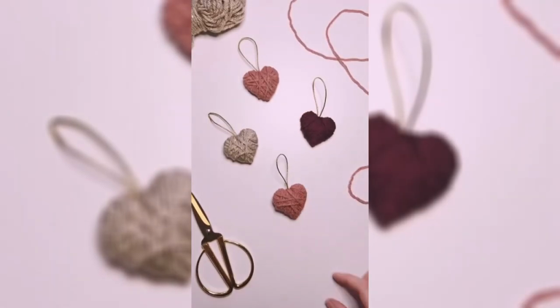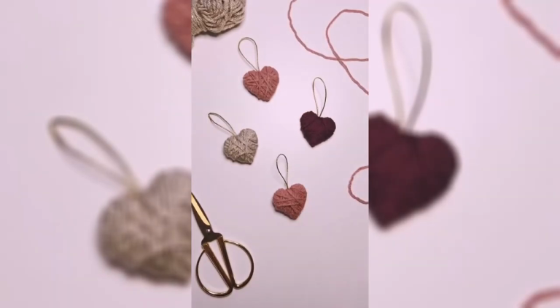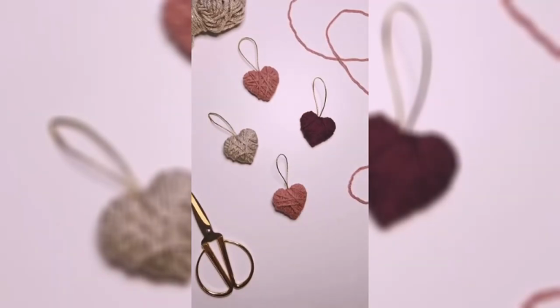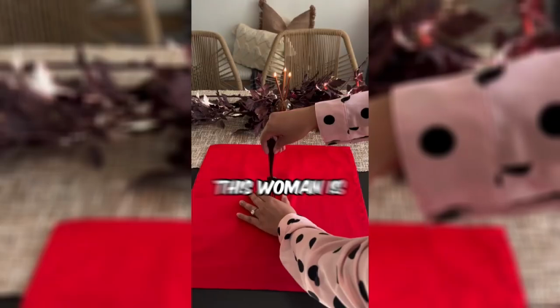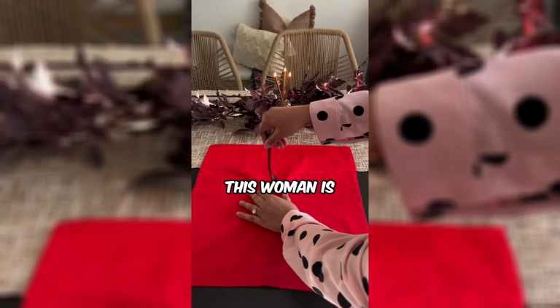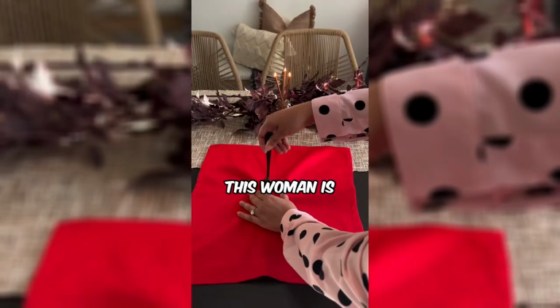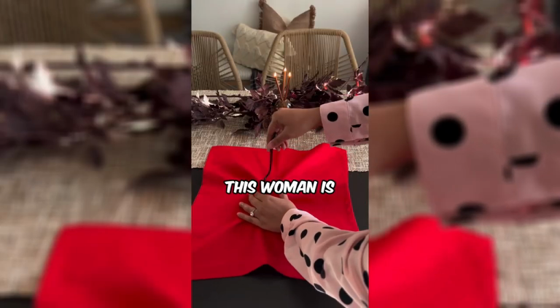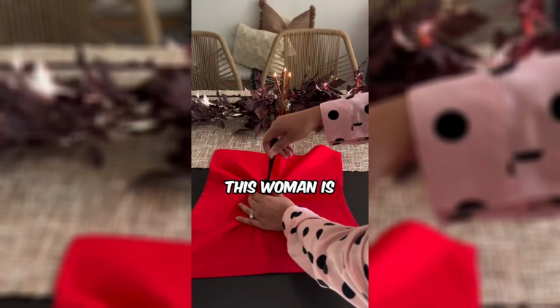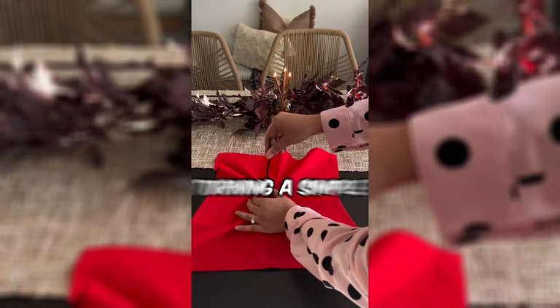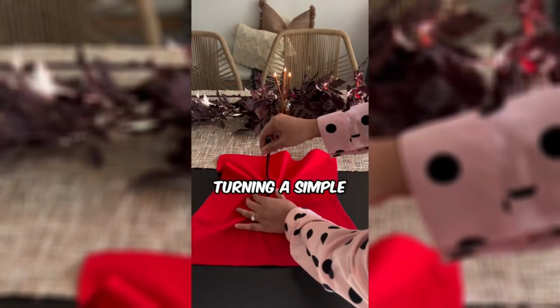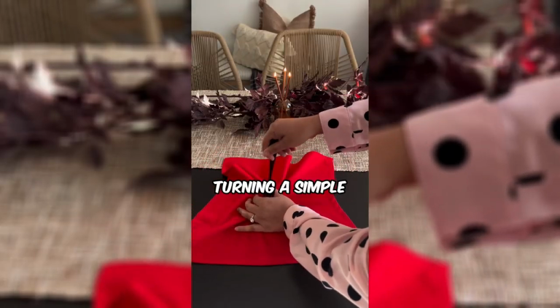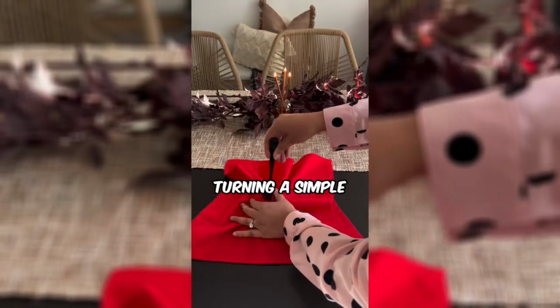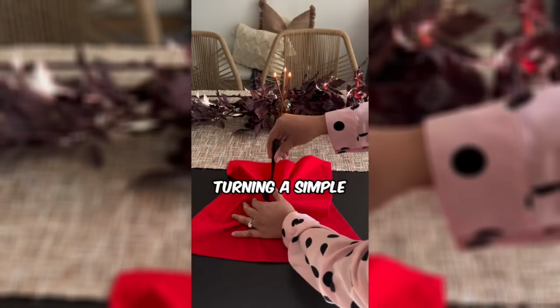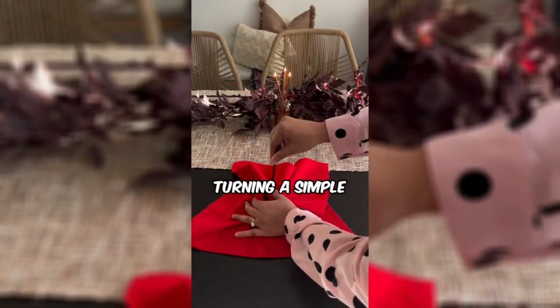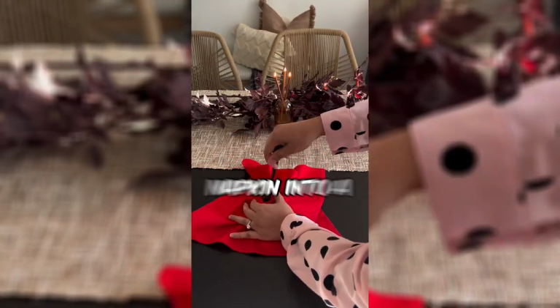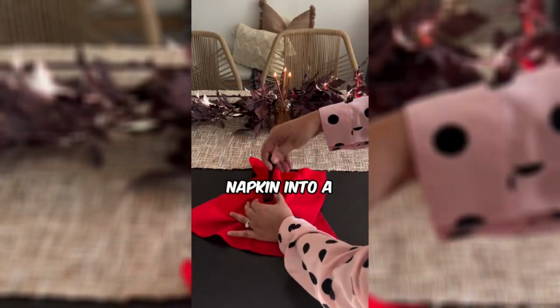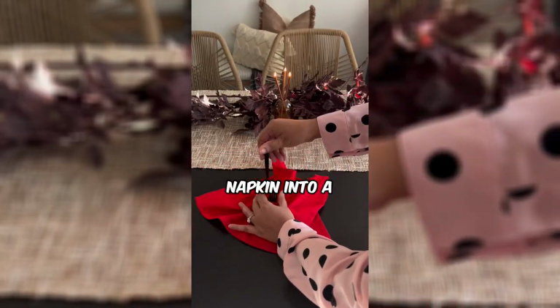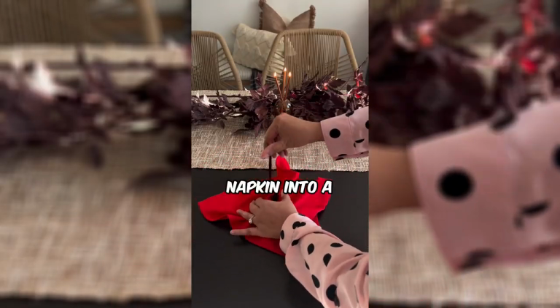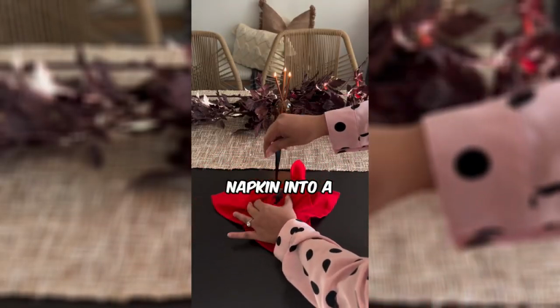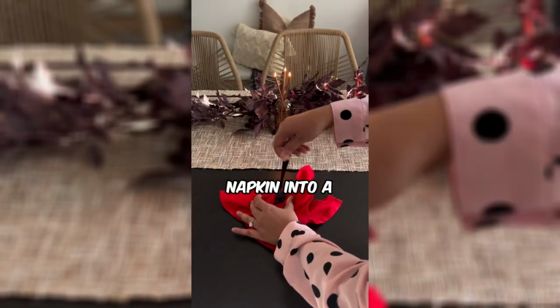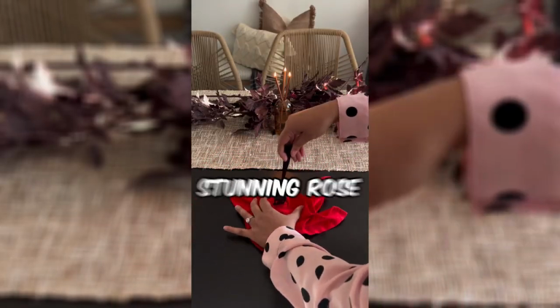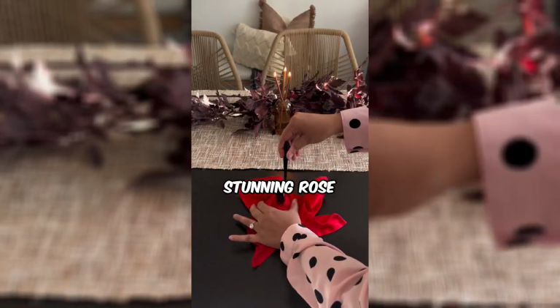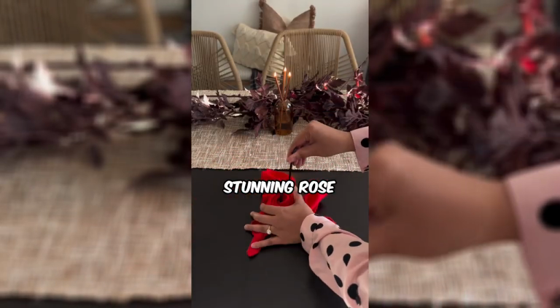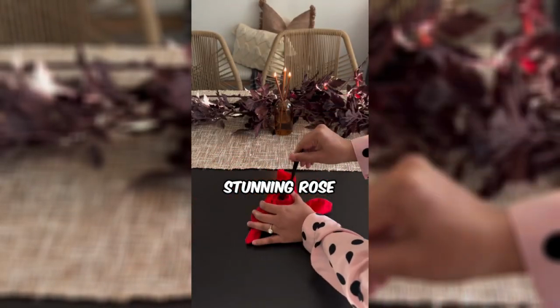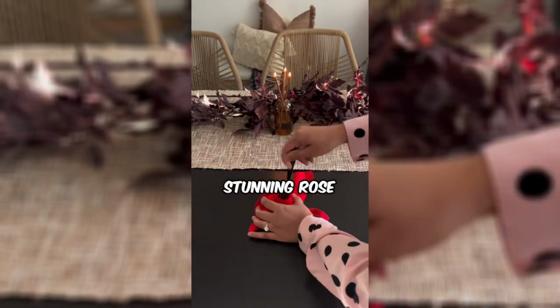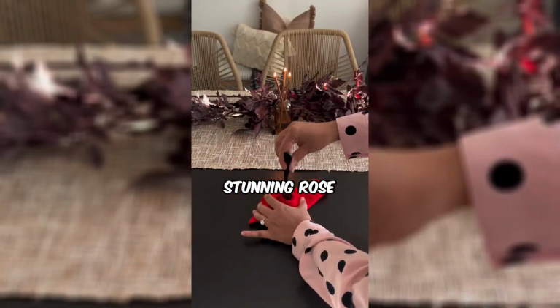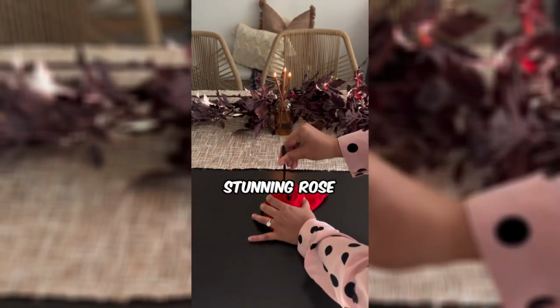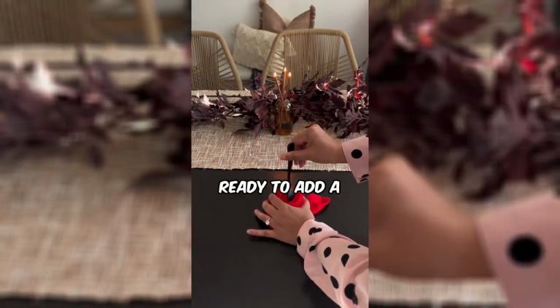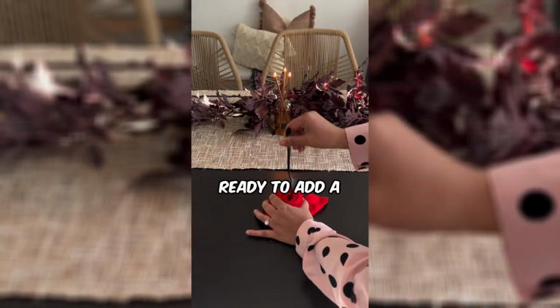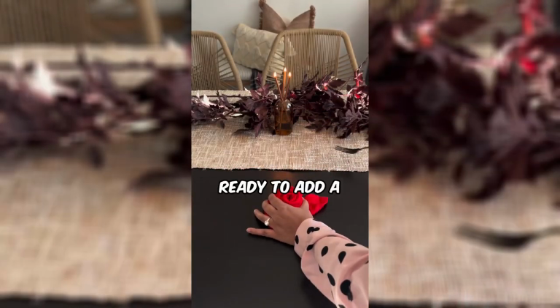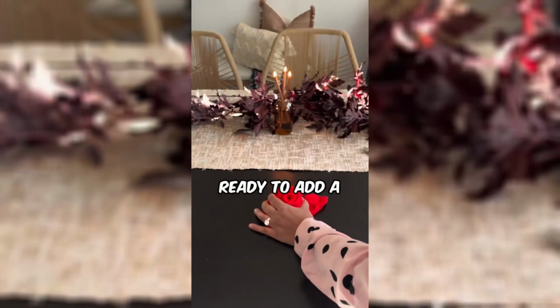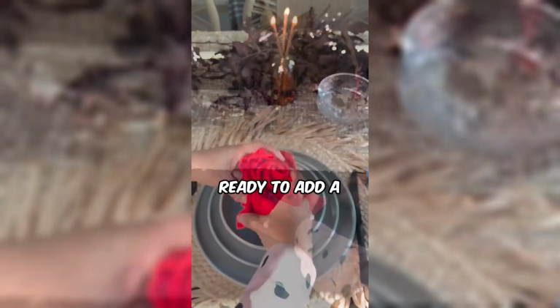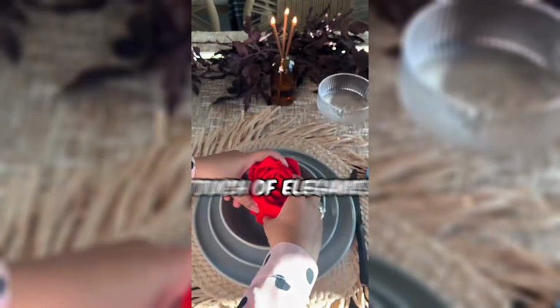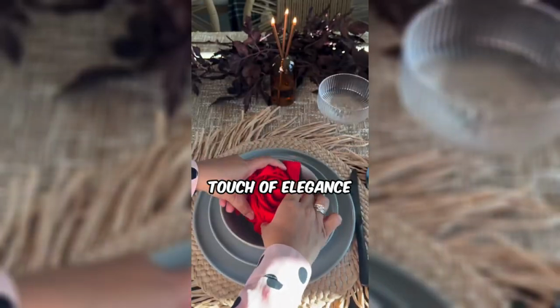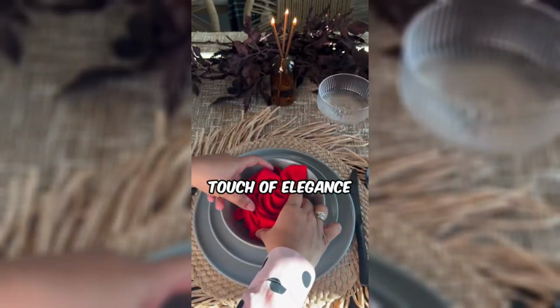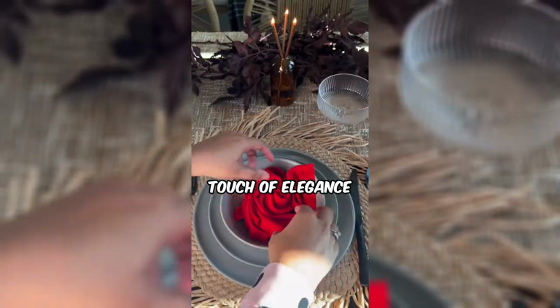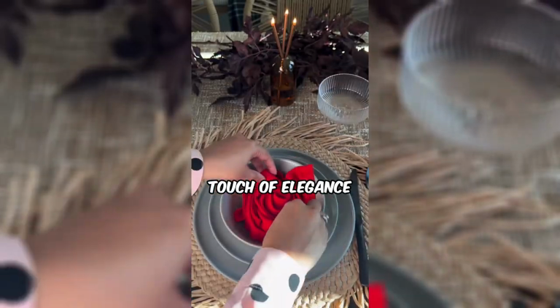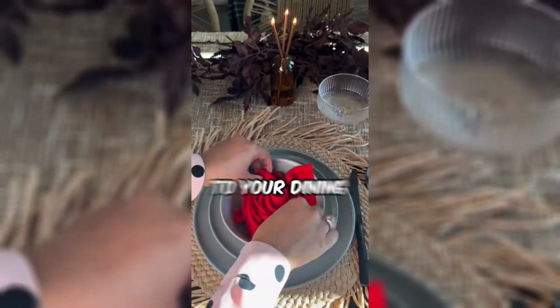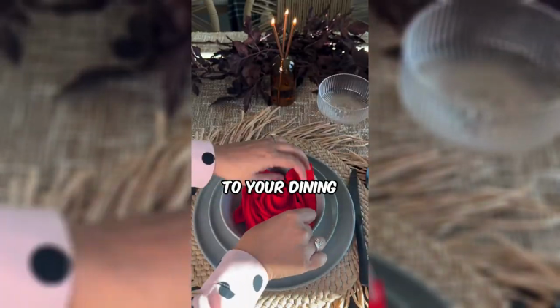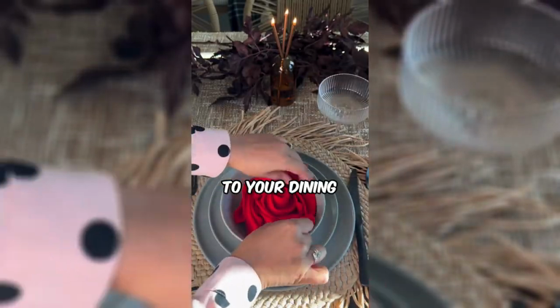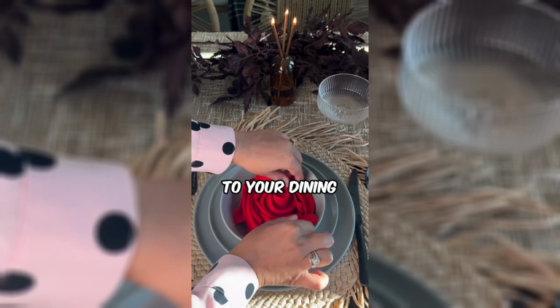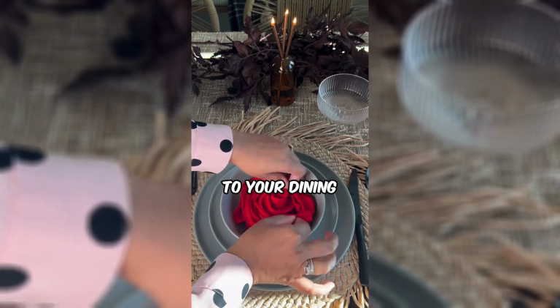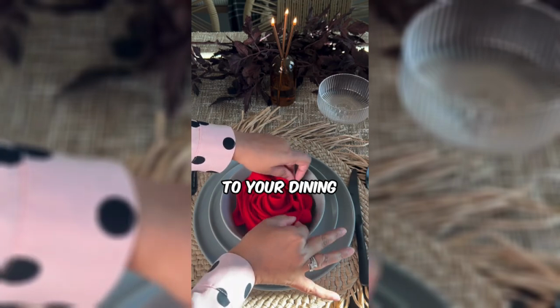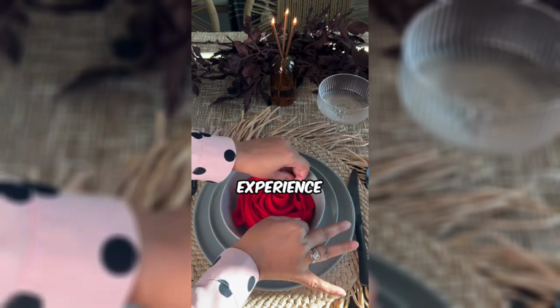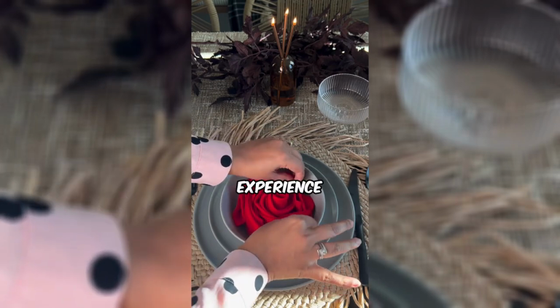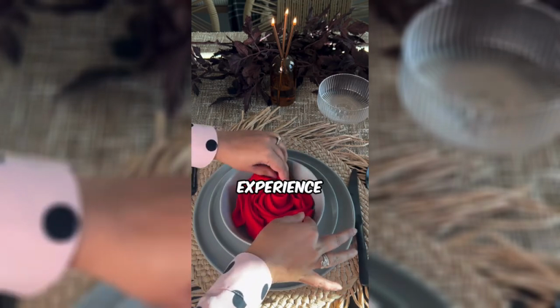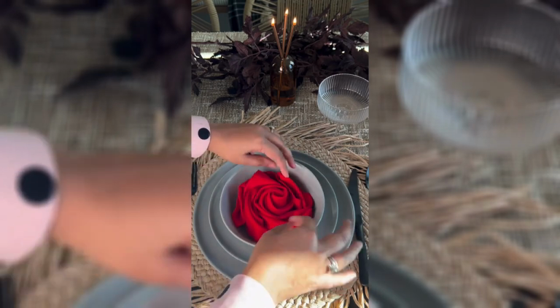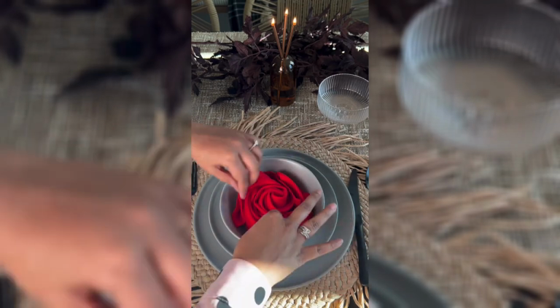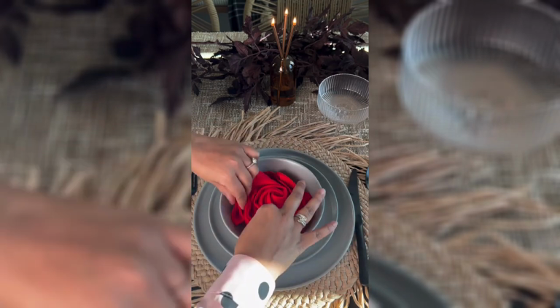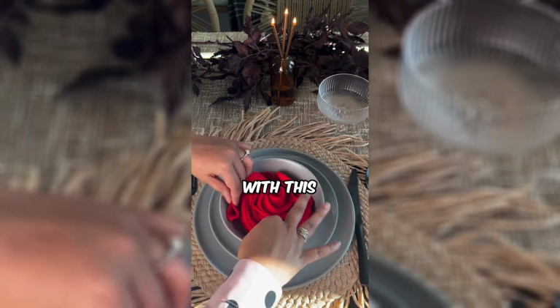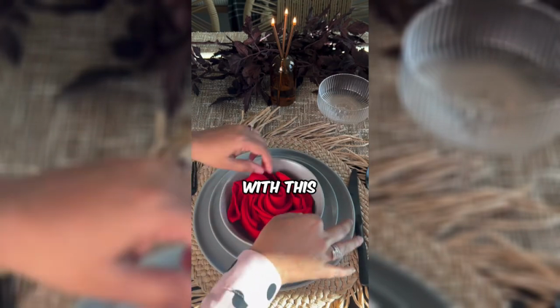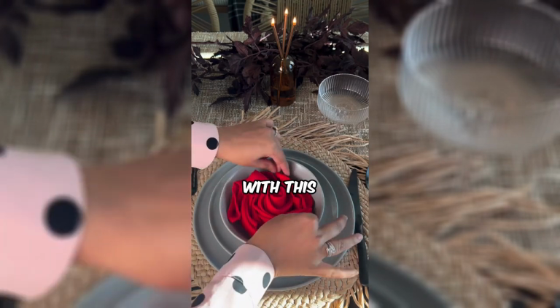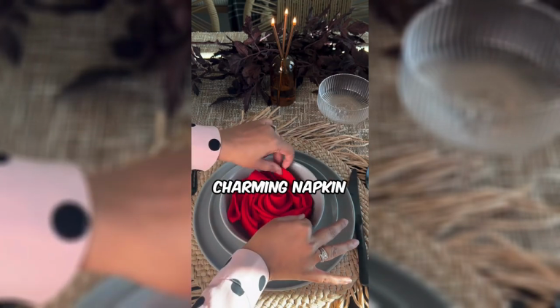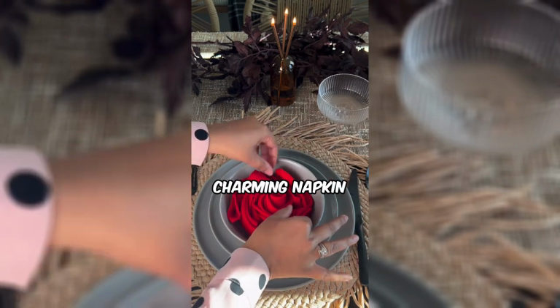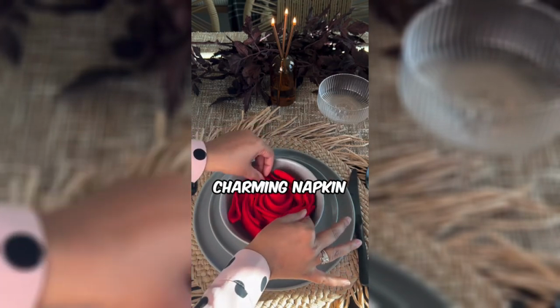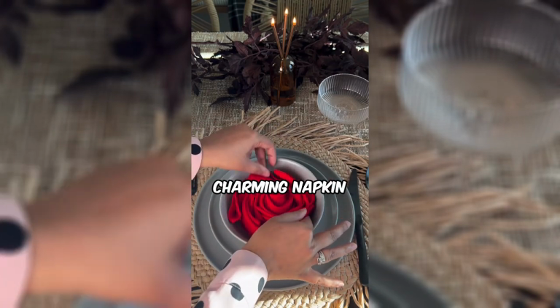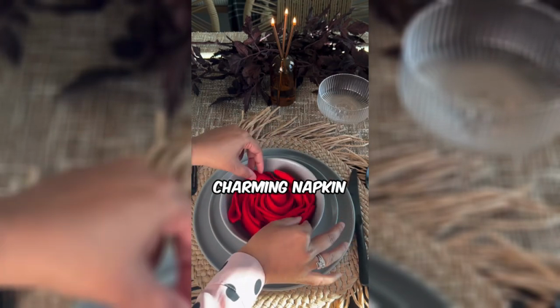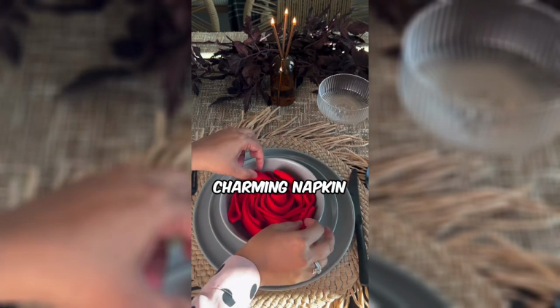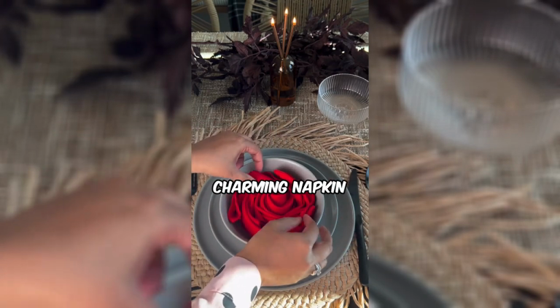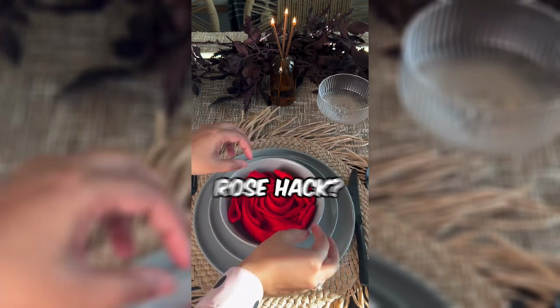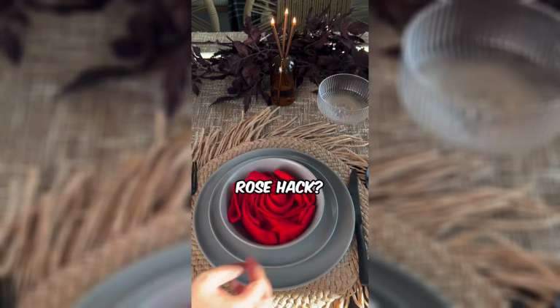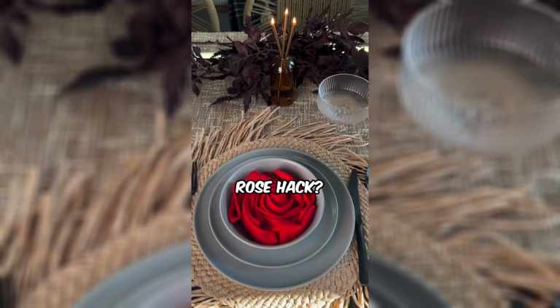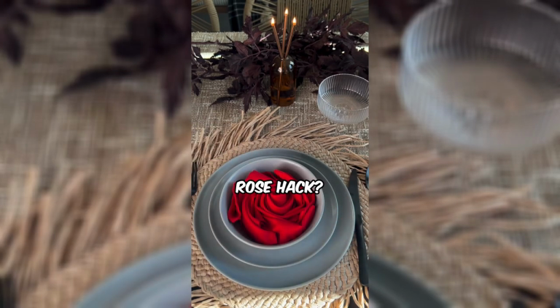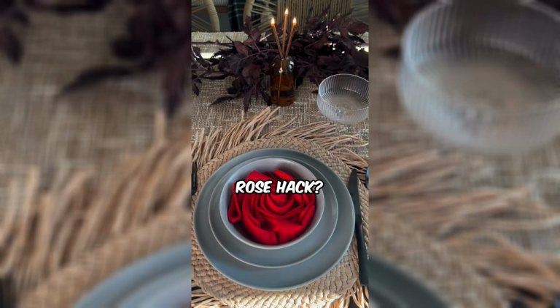This woman is turning a simple napkin into a stunning rose. Ready to add a touch of elegance to your dining experience with this charming napkin rose hack?